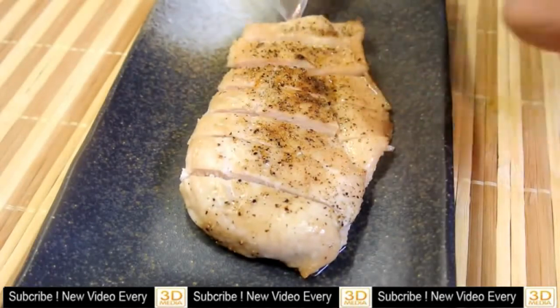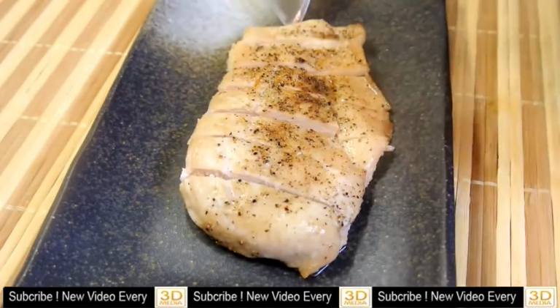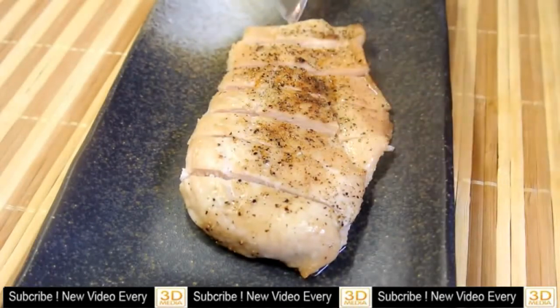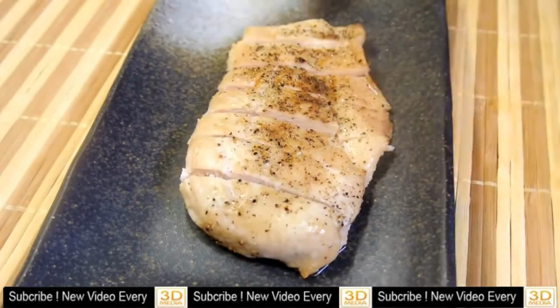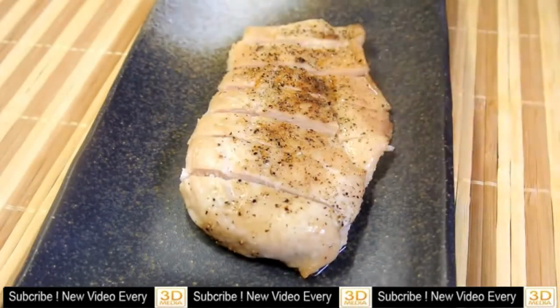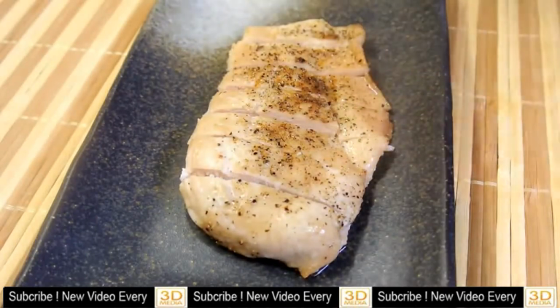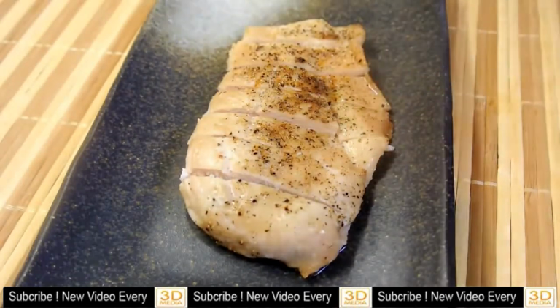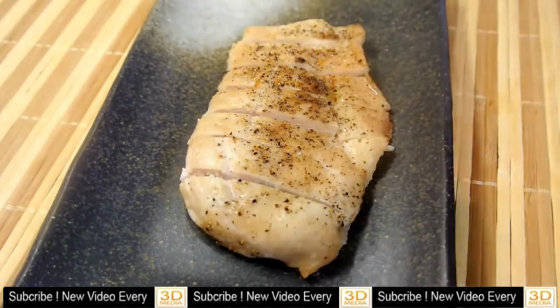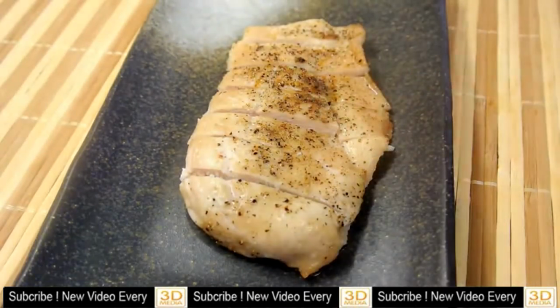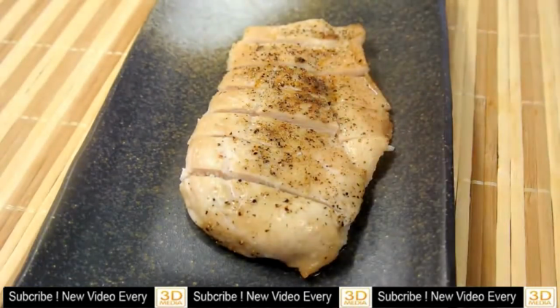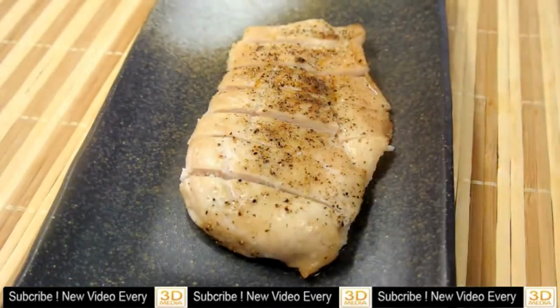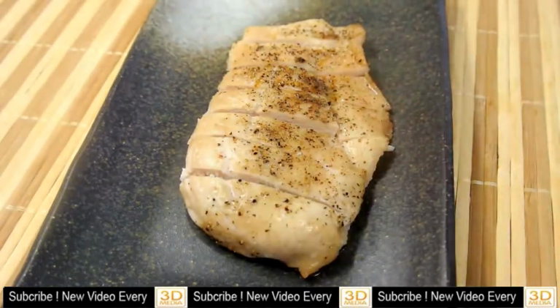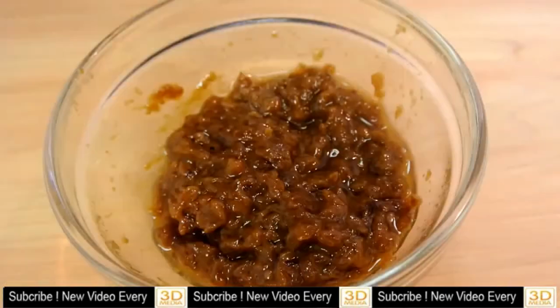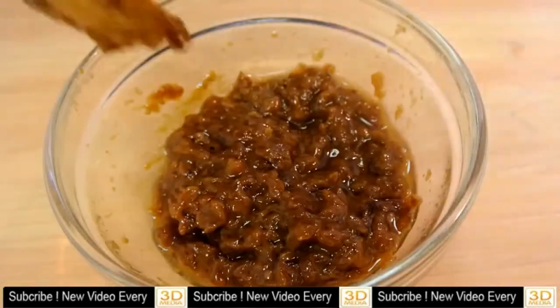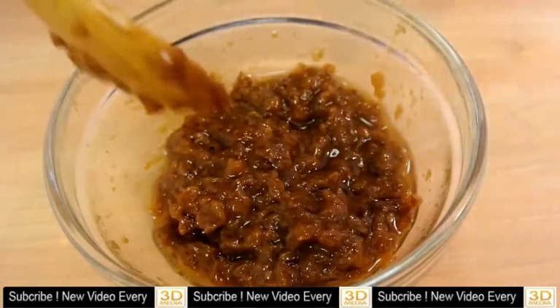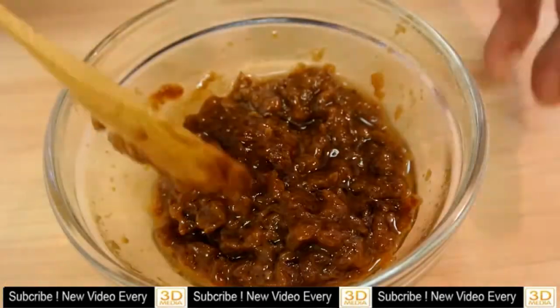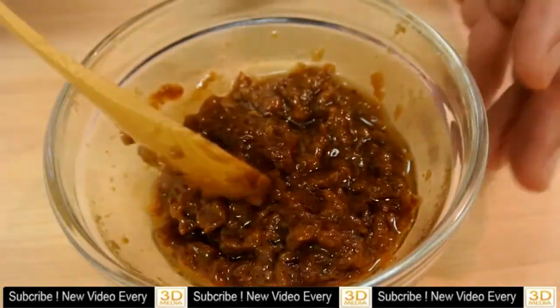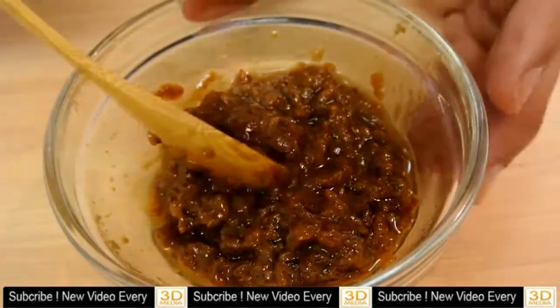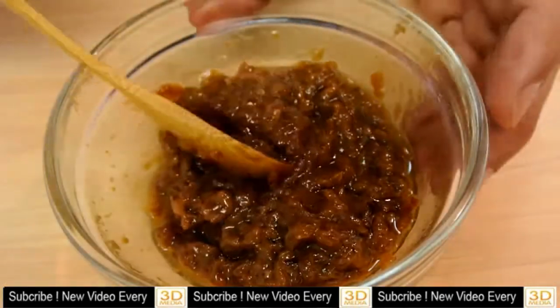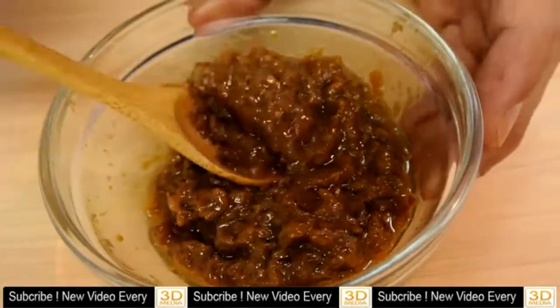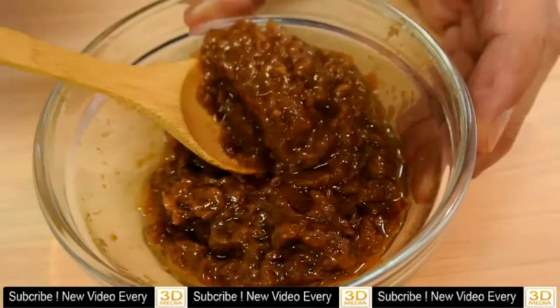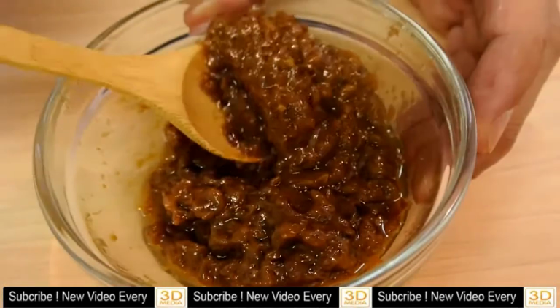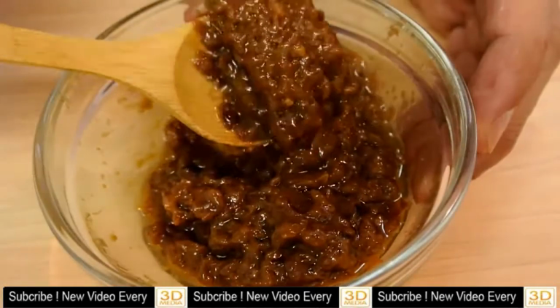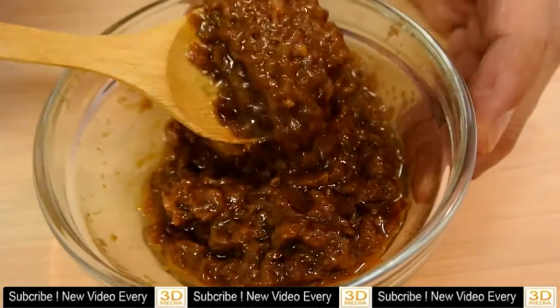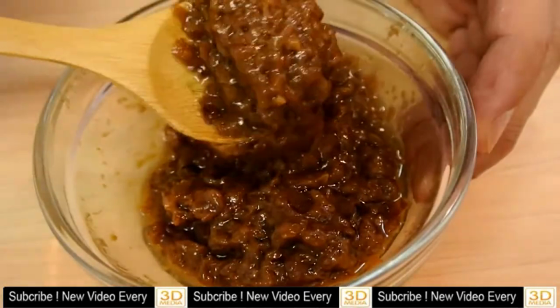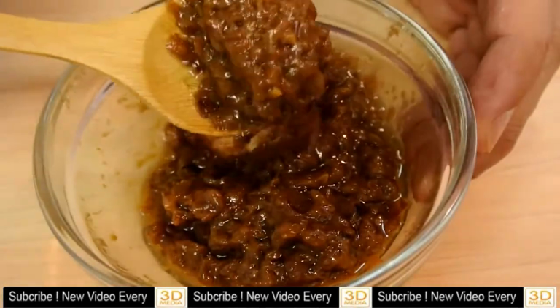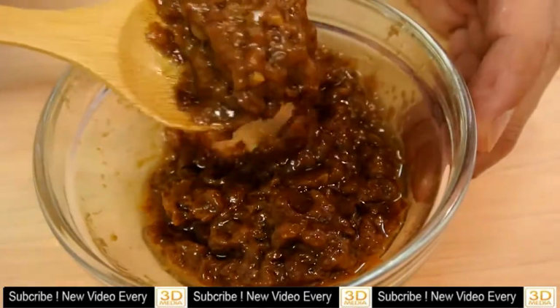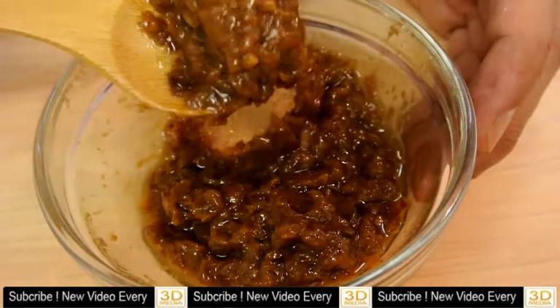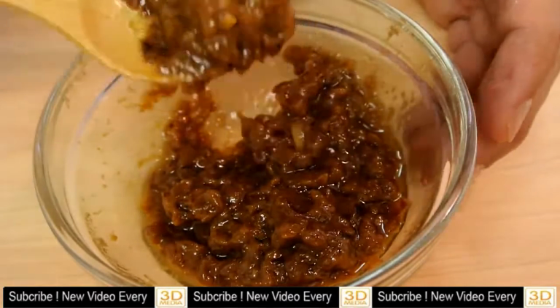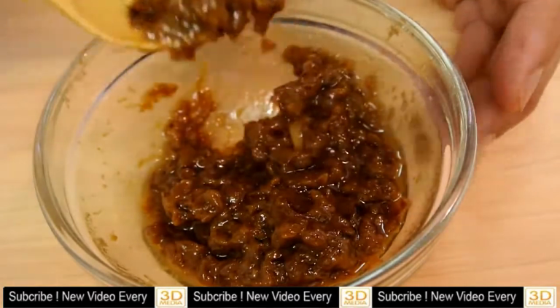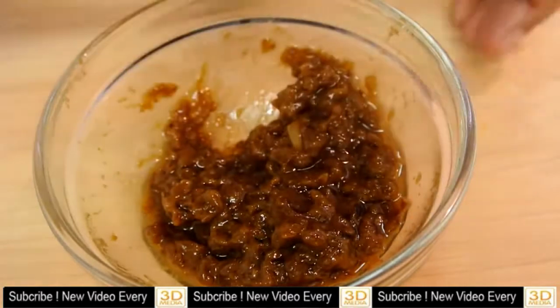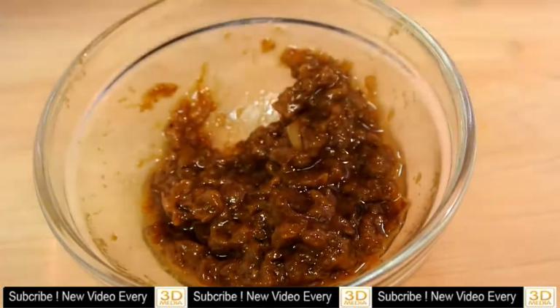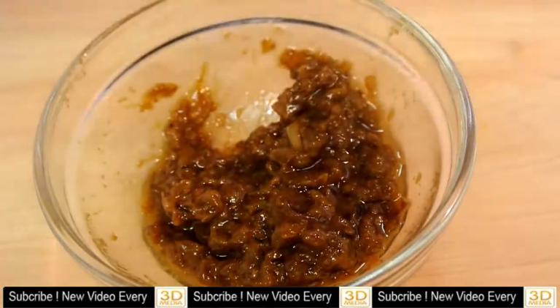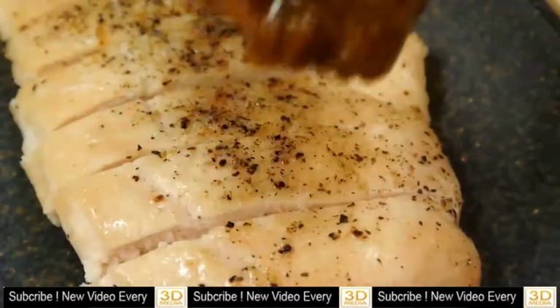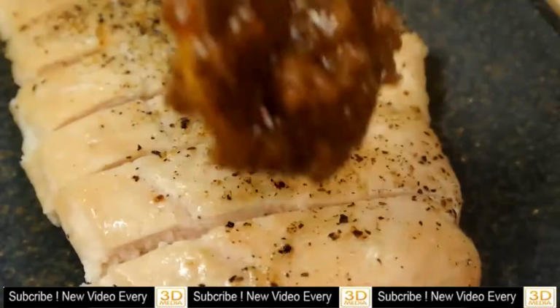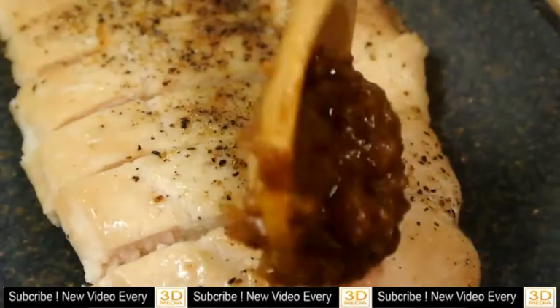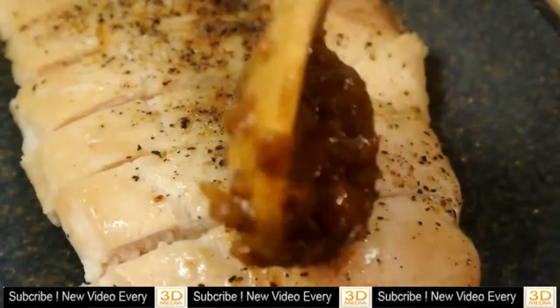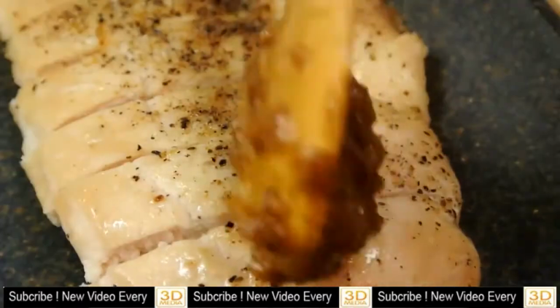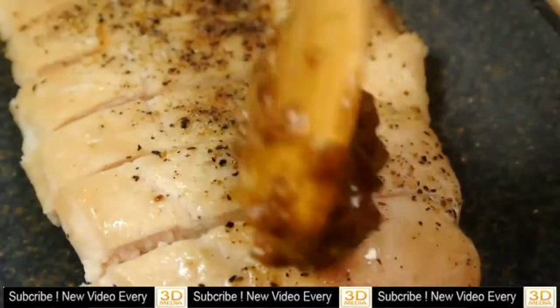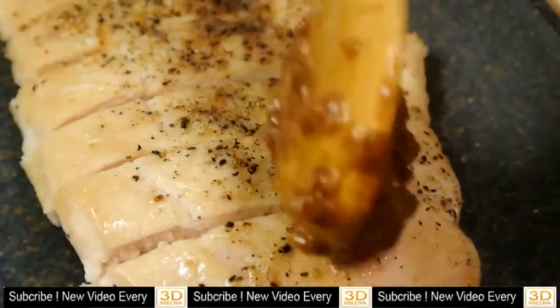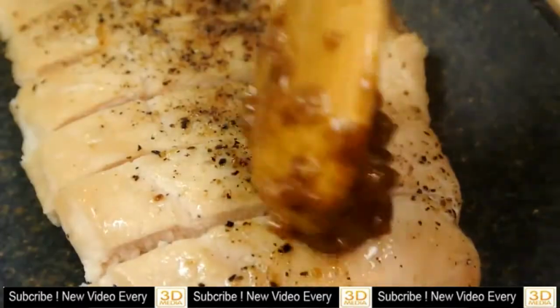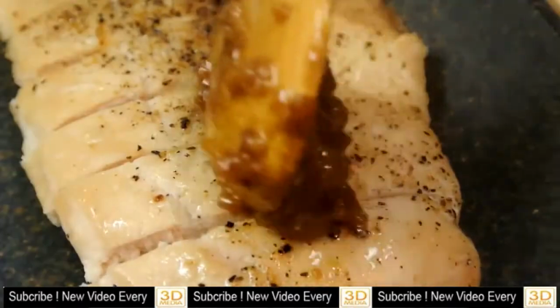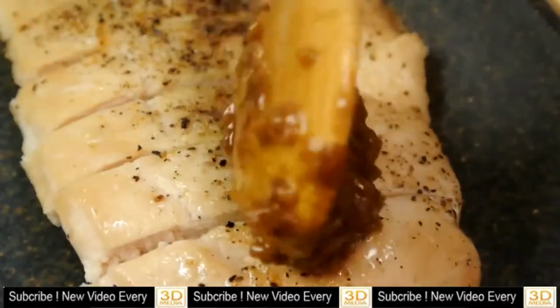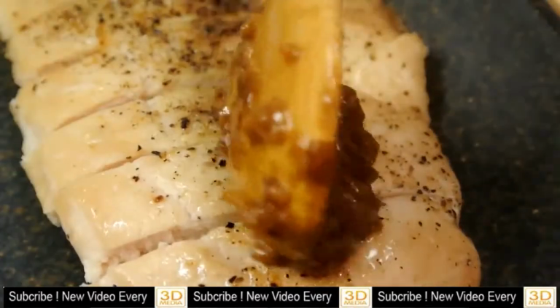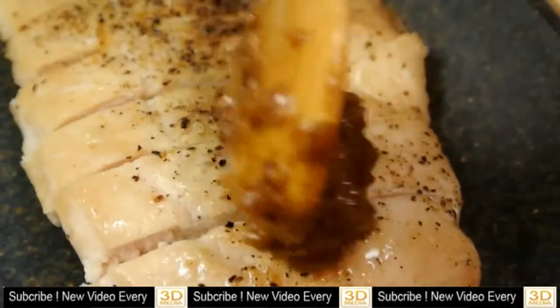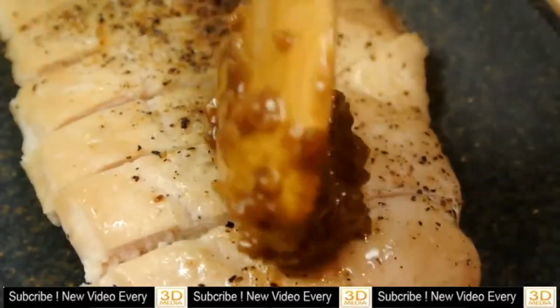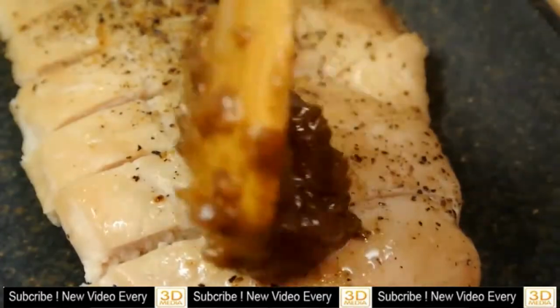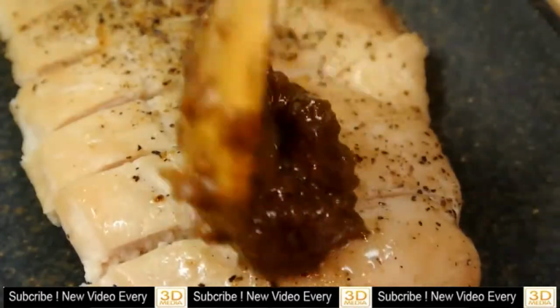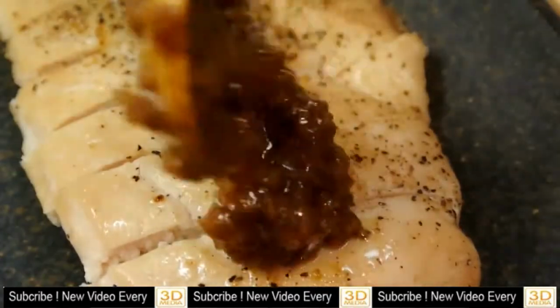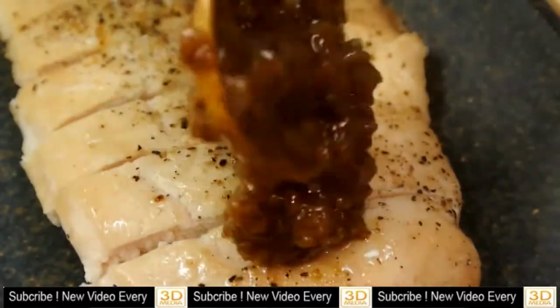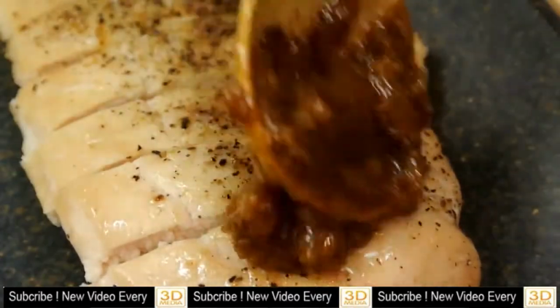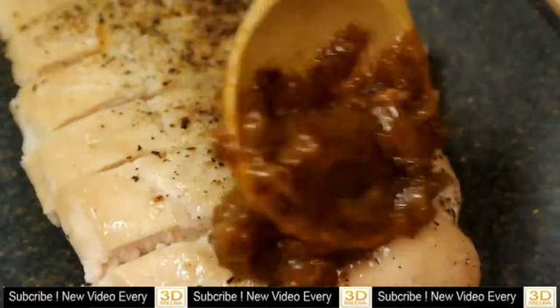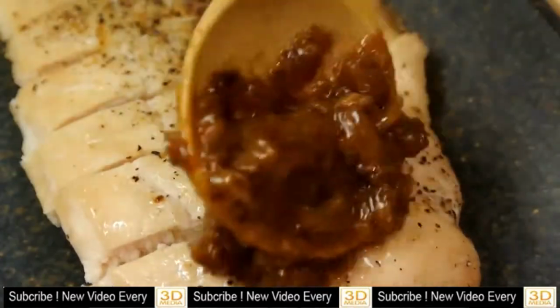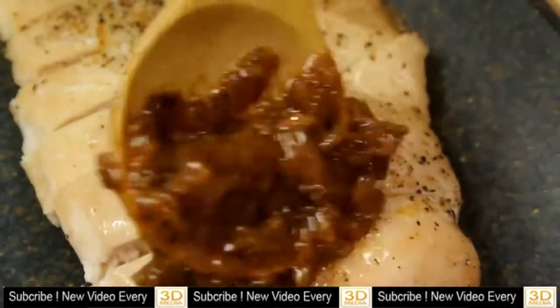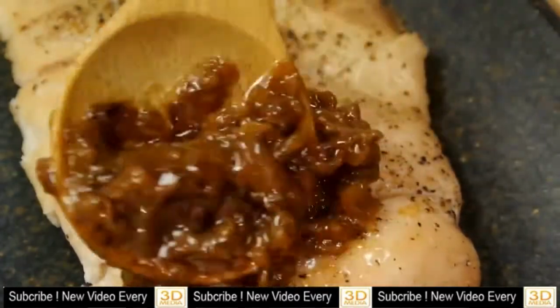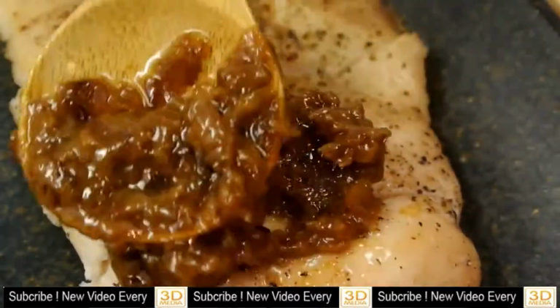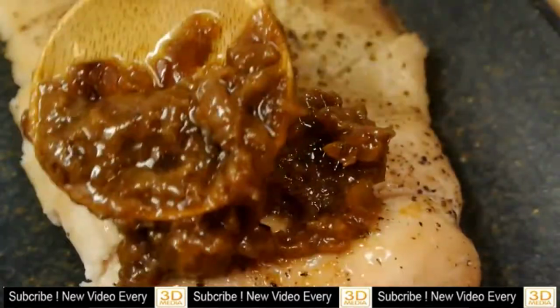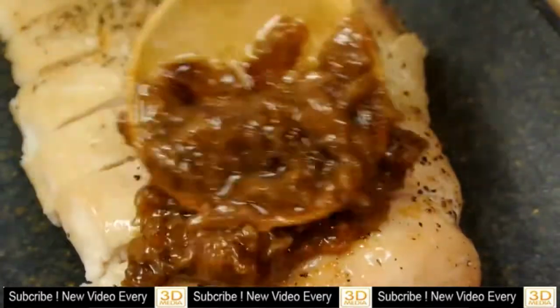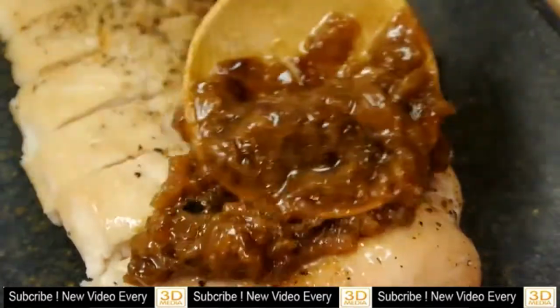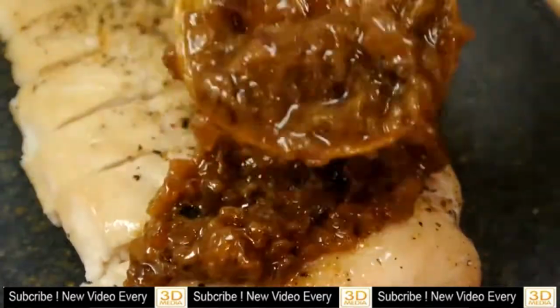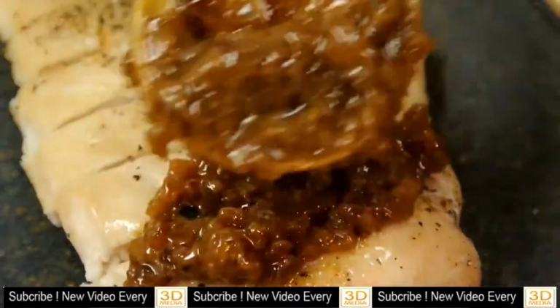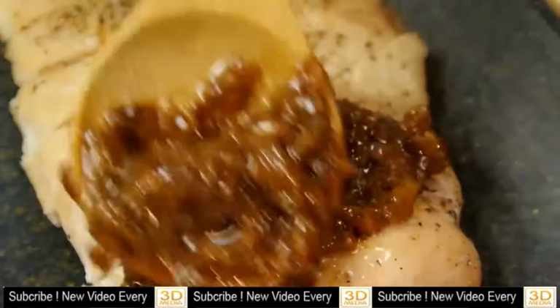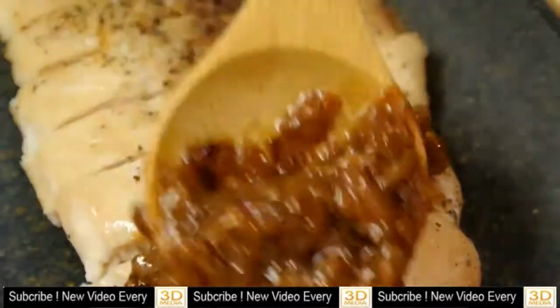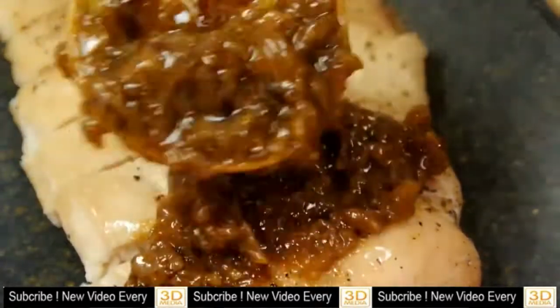I just bake them in the oven for 20 minutes at 344 on high heat.